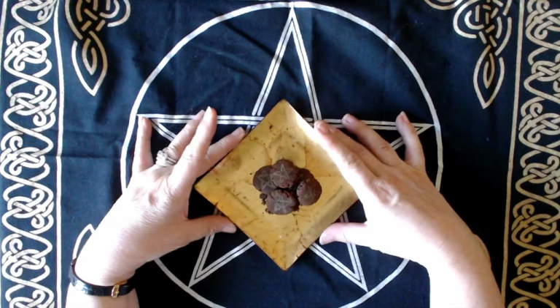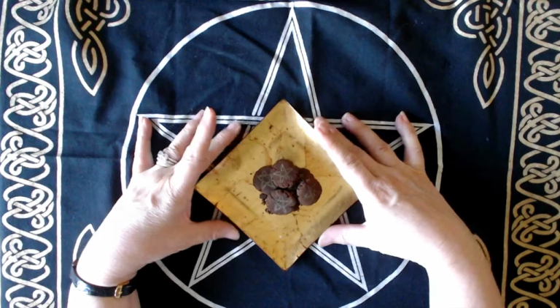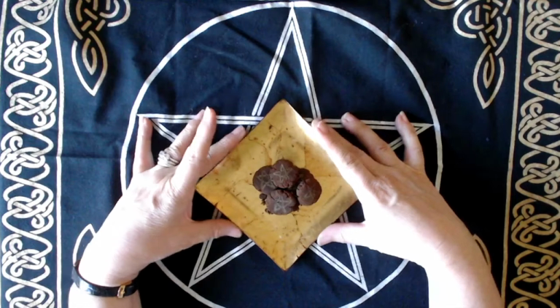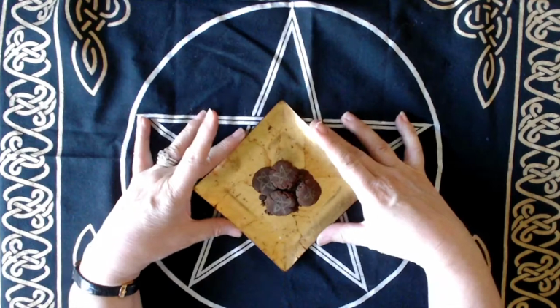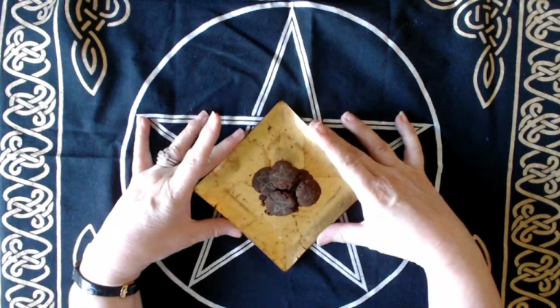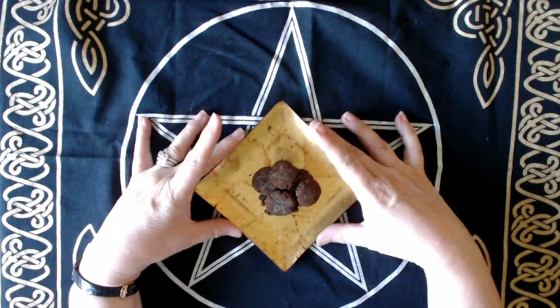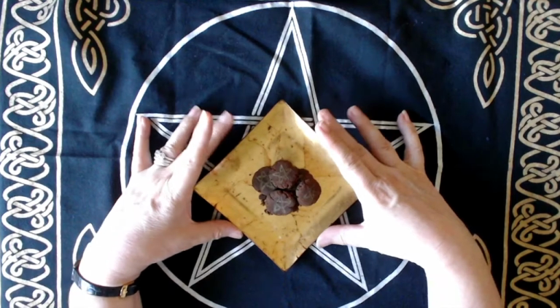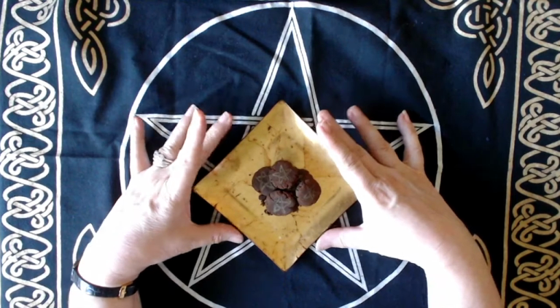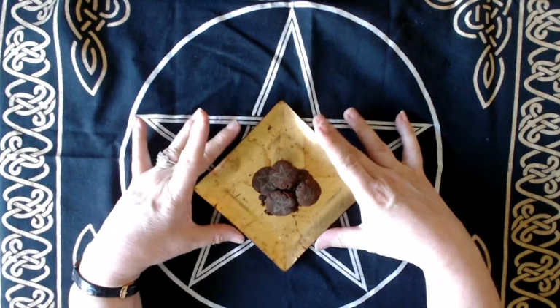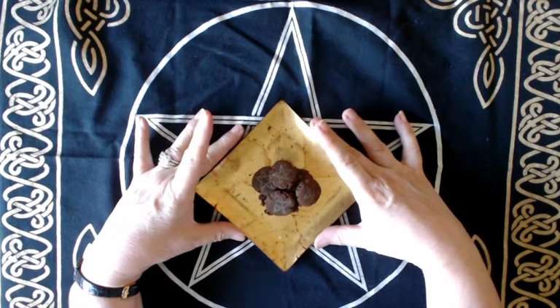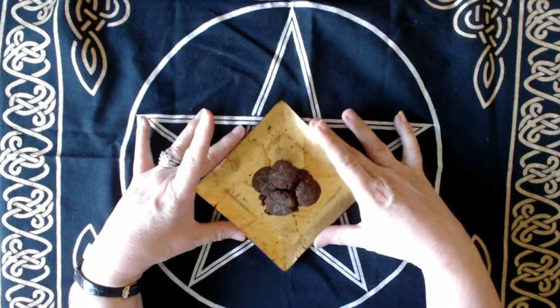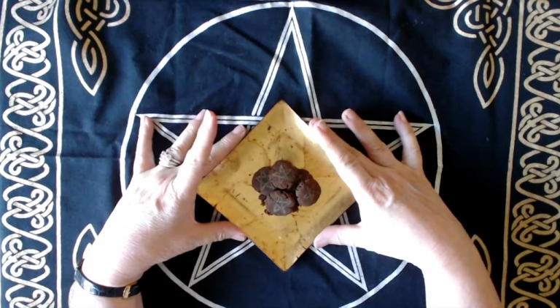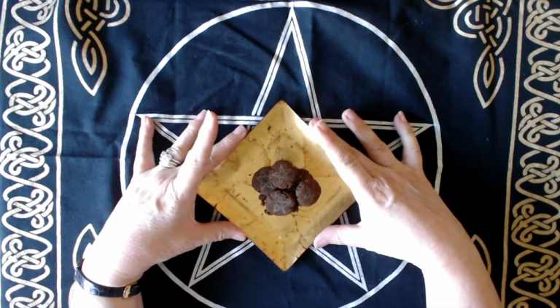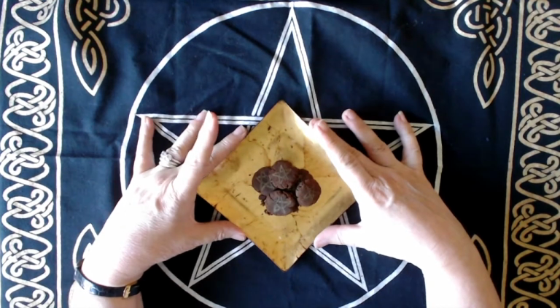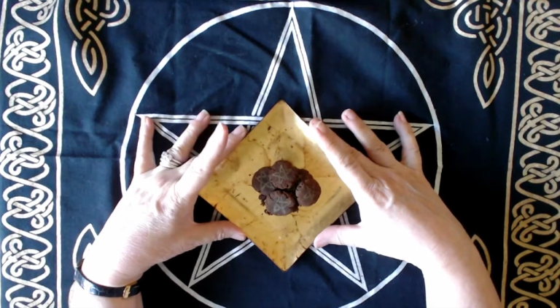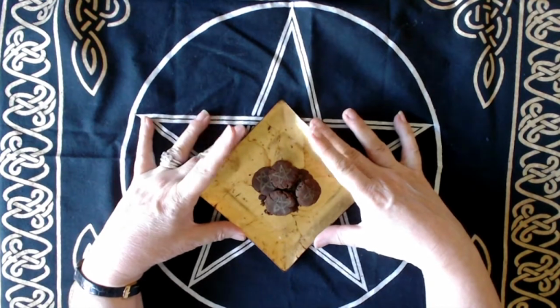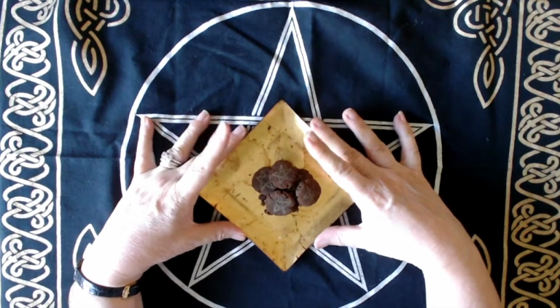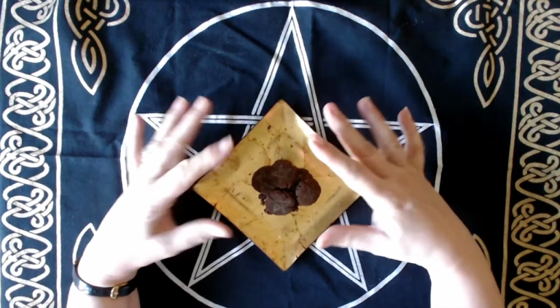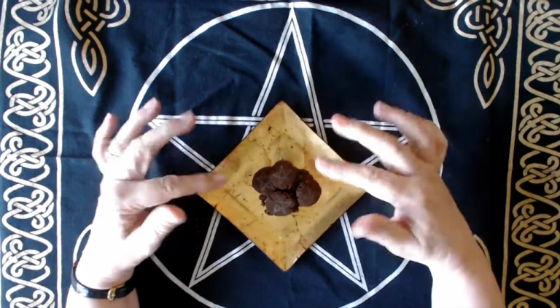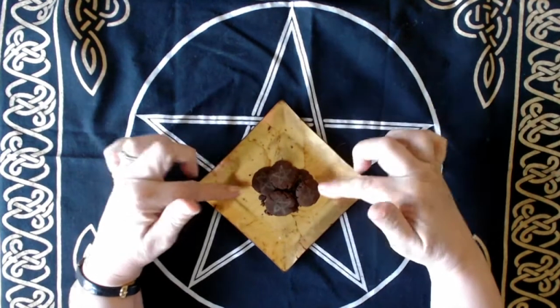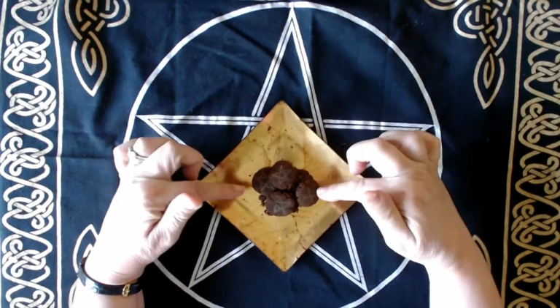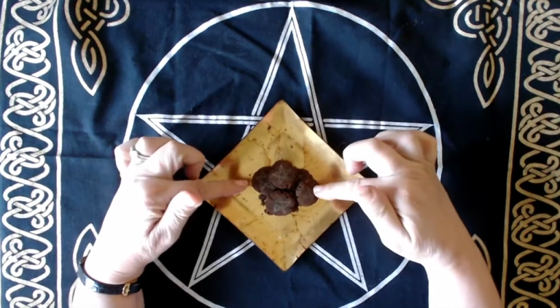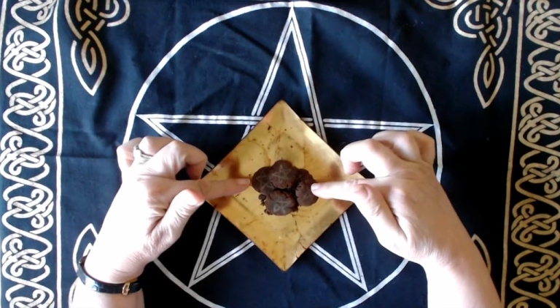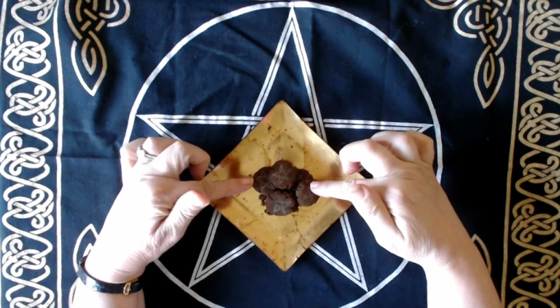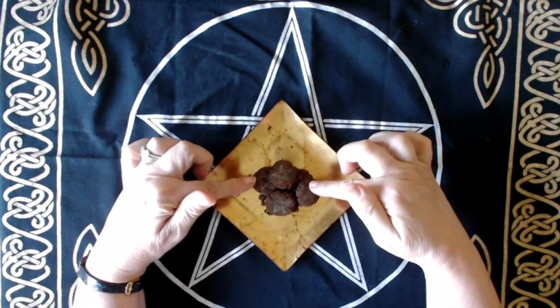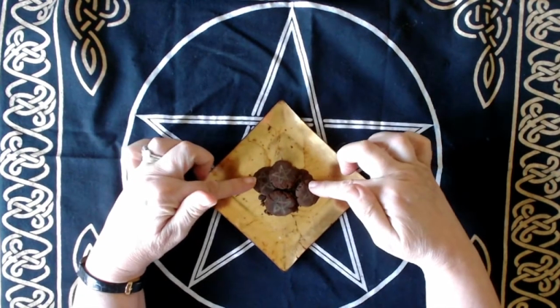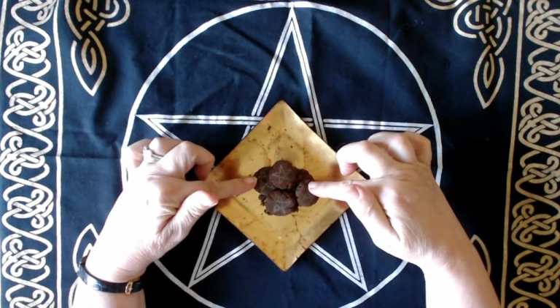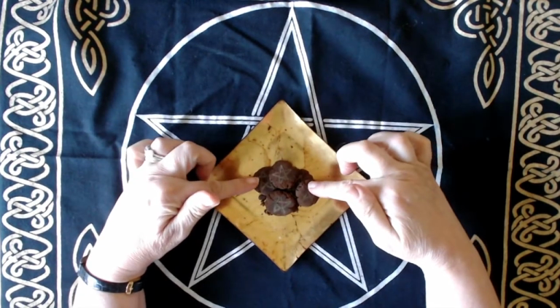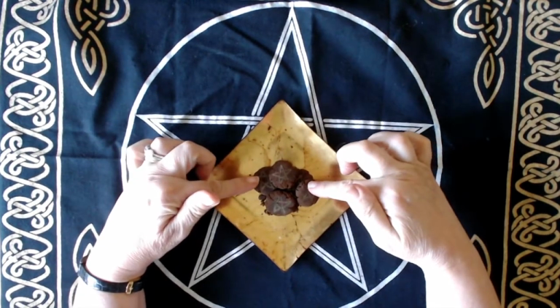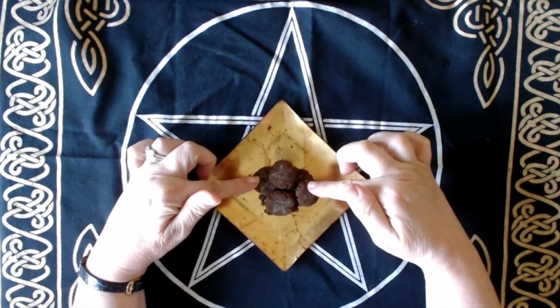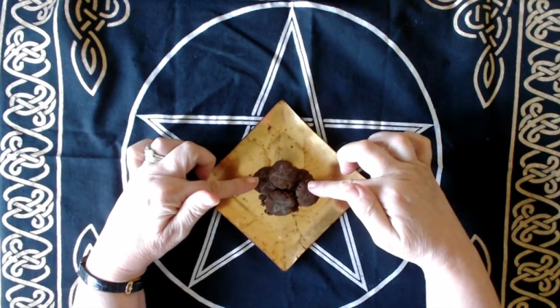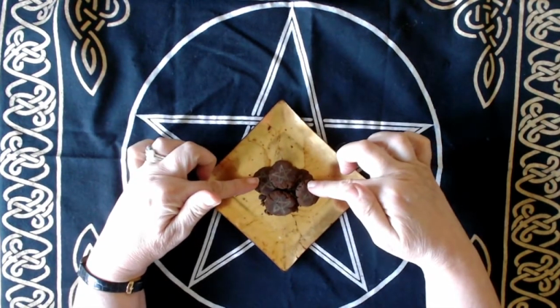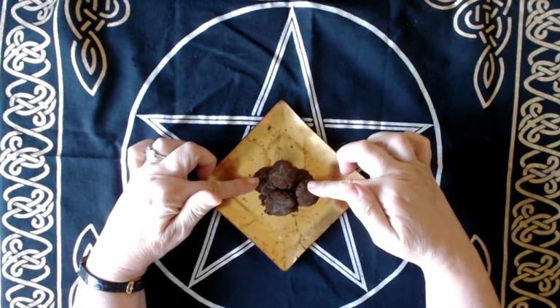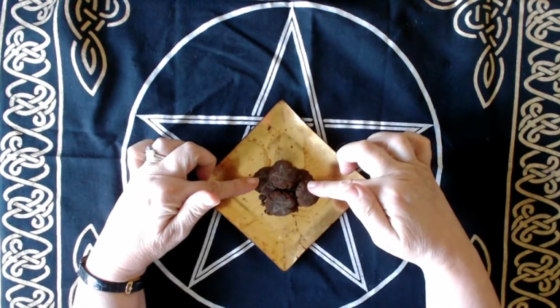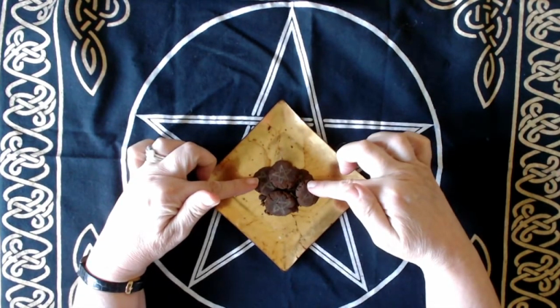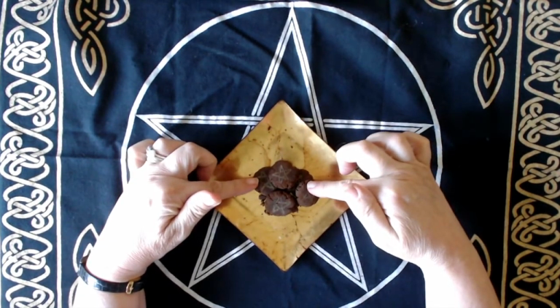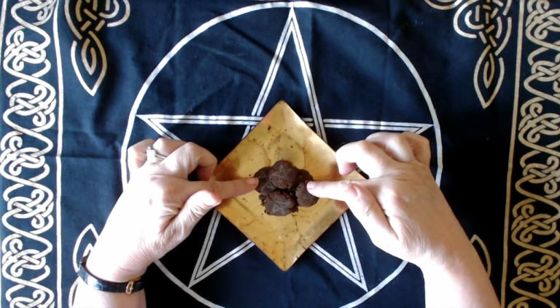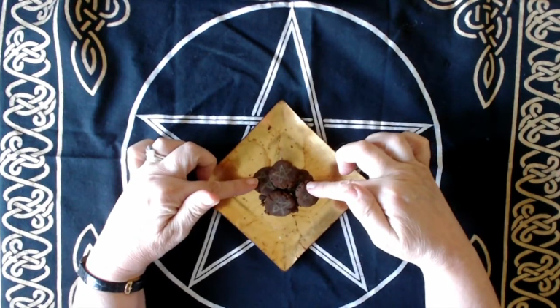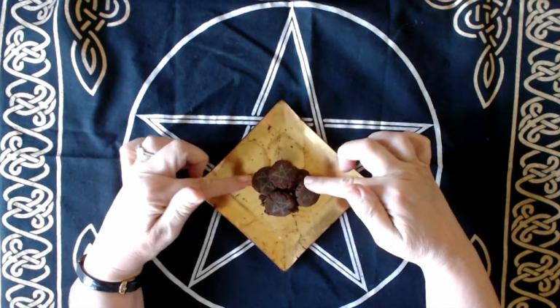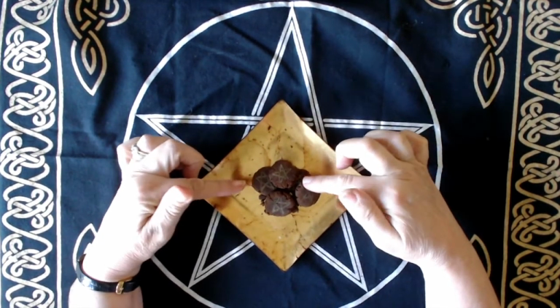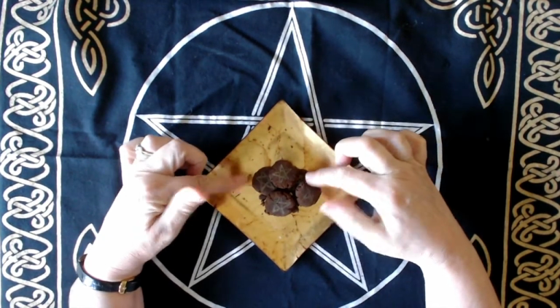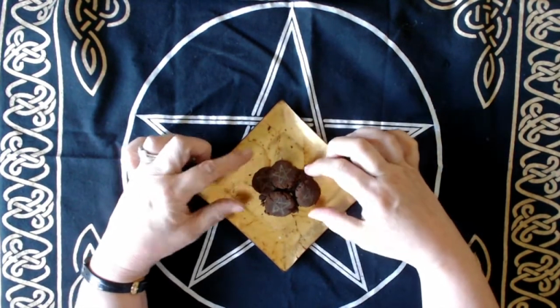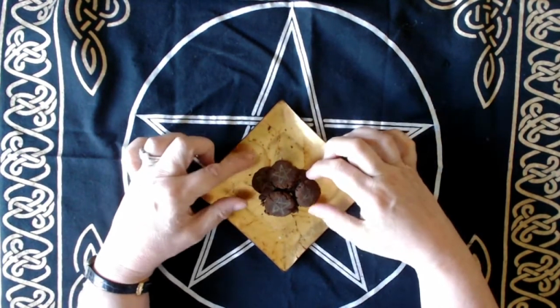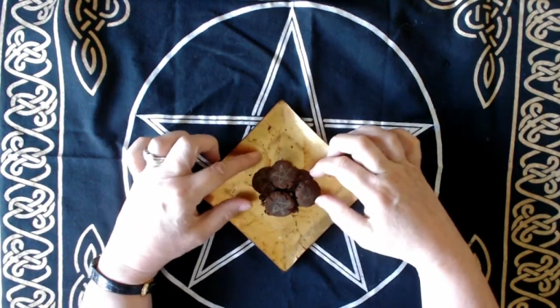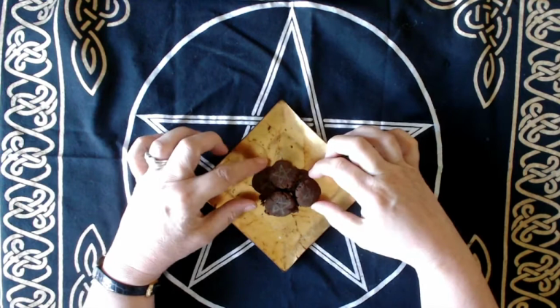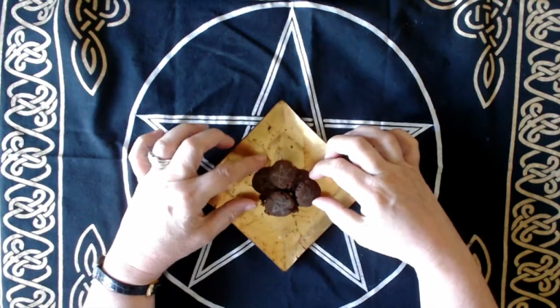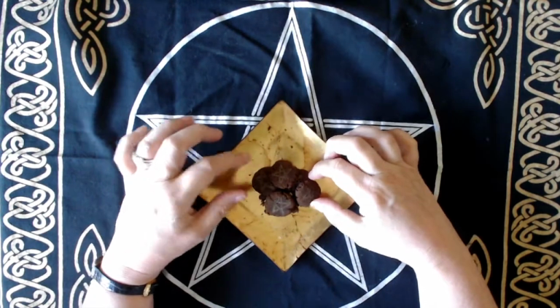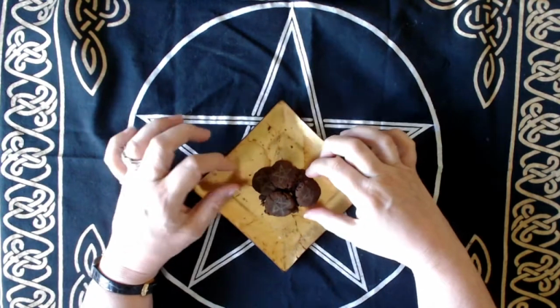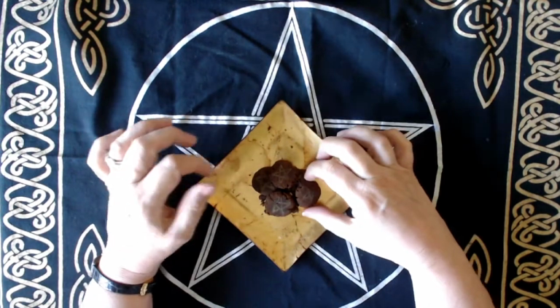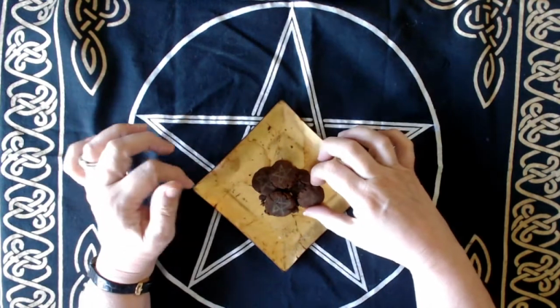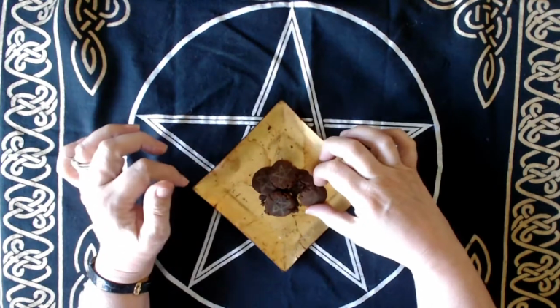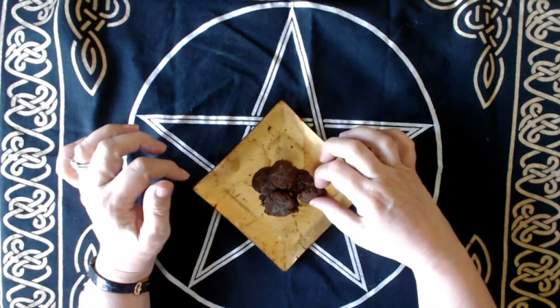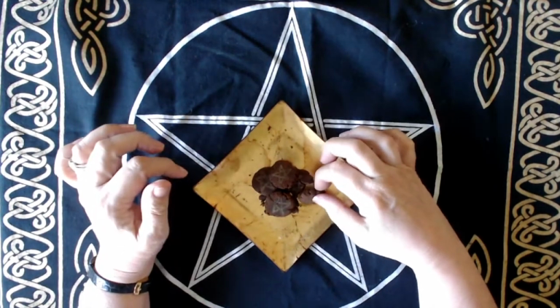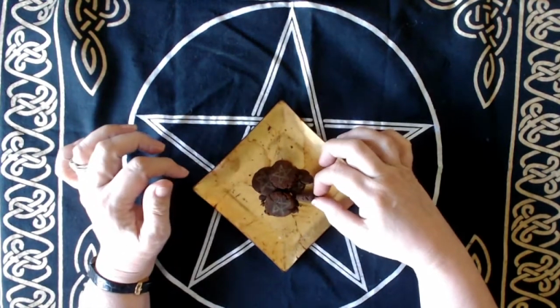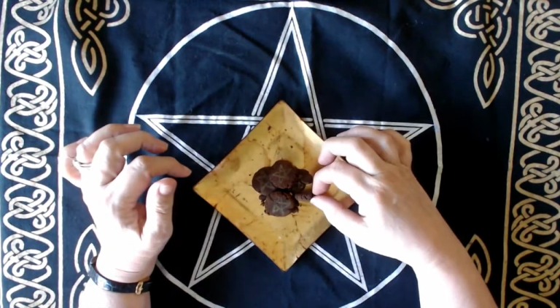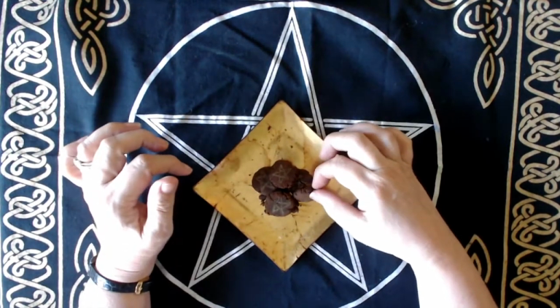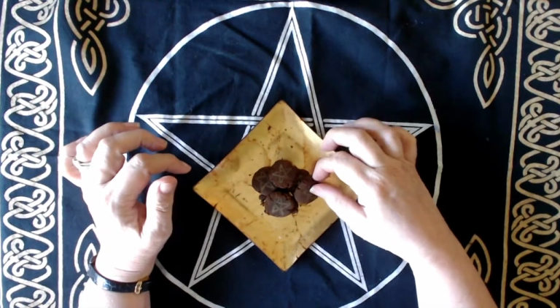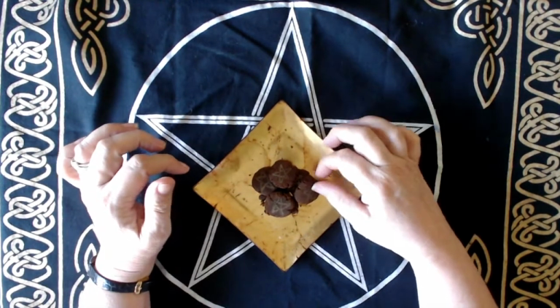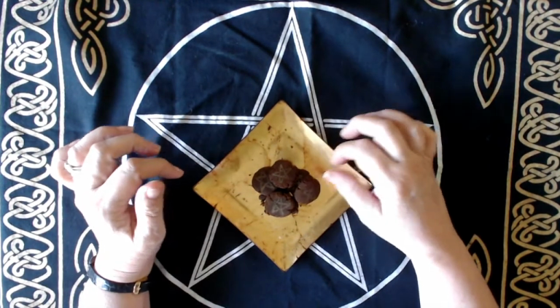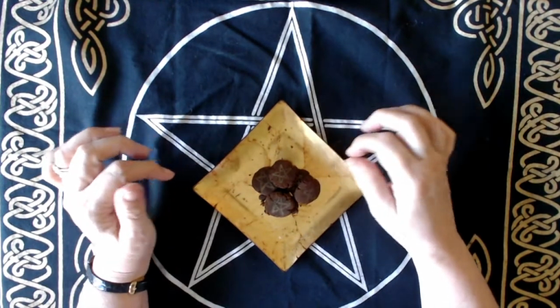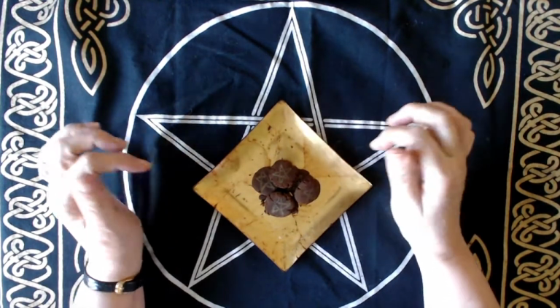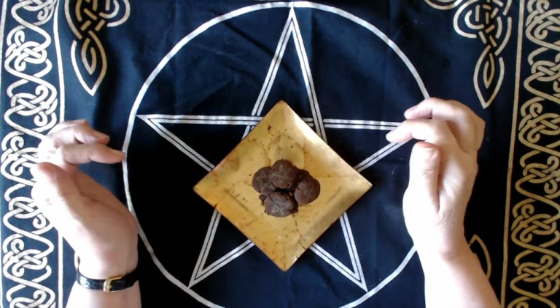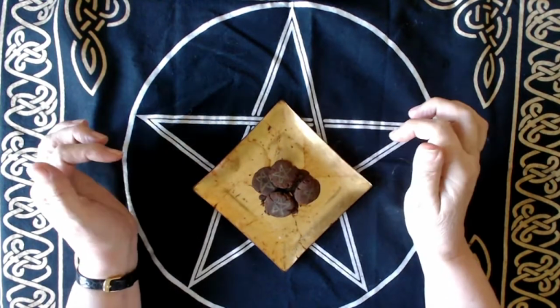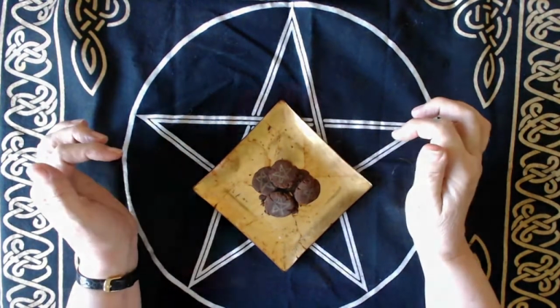Hi everyone, it's Cara, the Neighbourhood Witch, and today I've been making these money drawing pentacles.